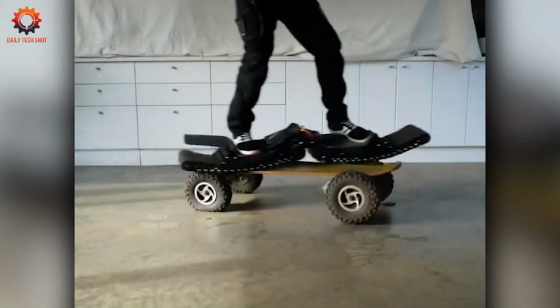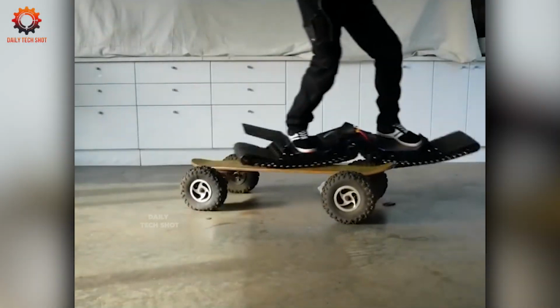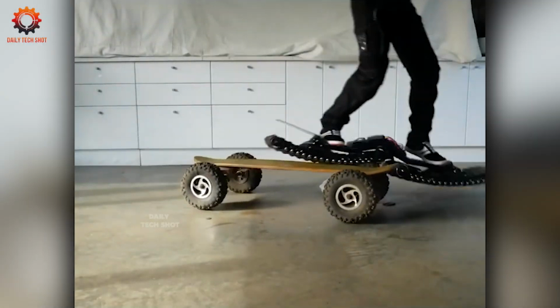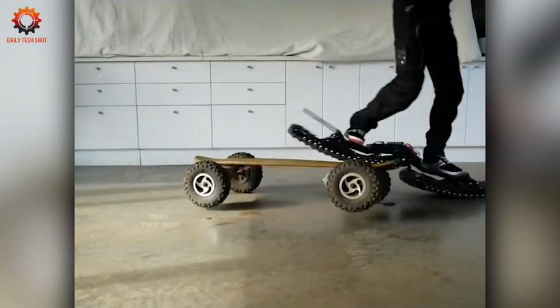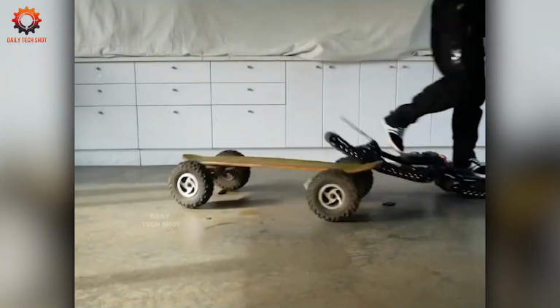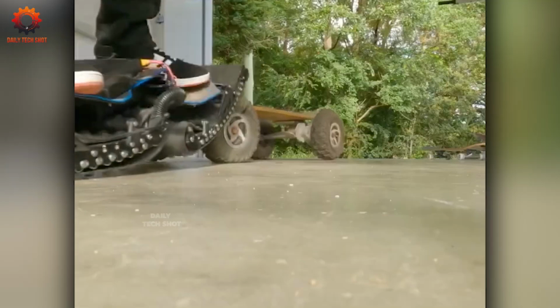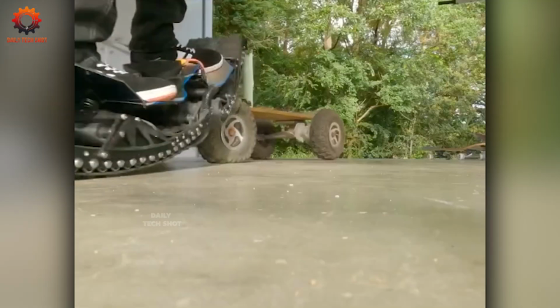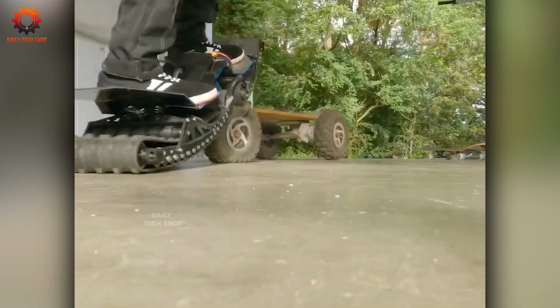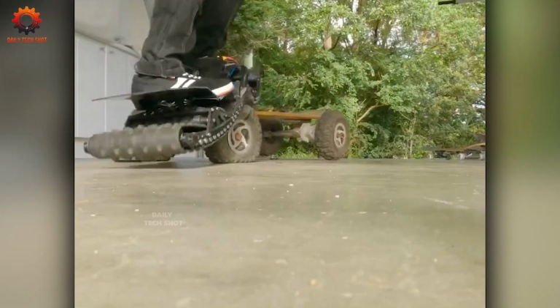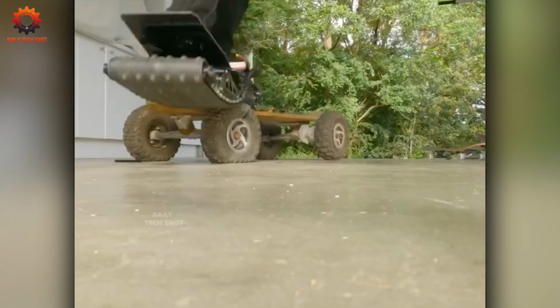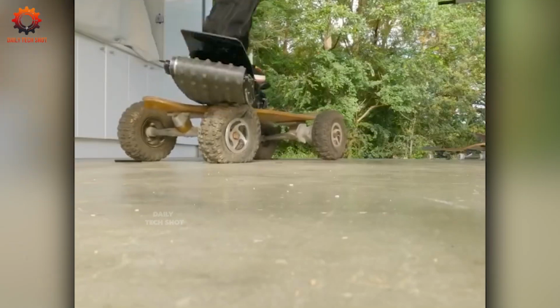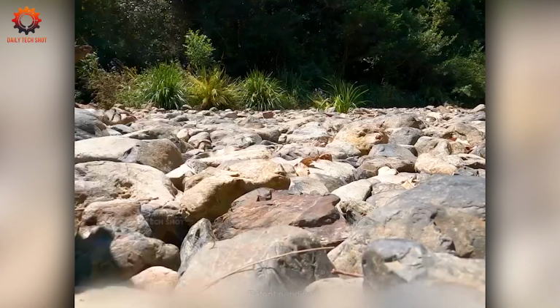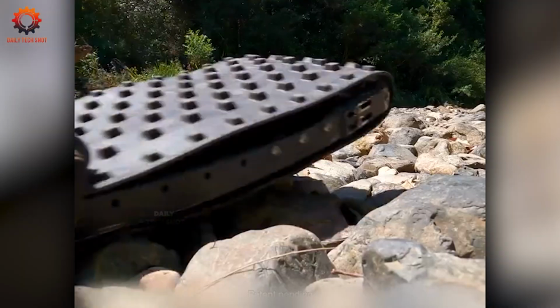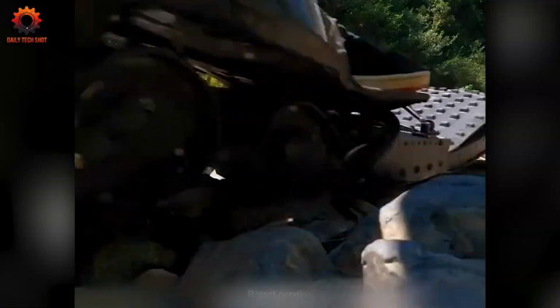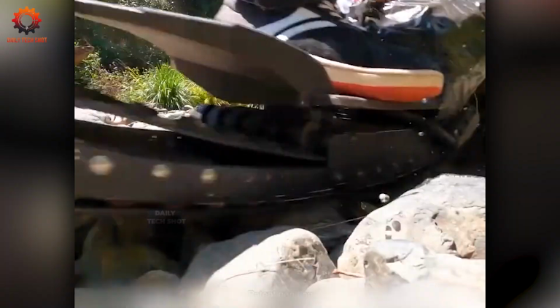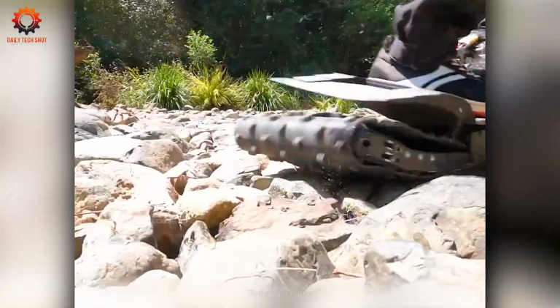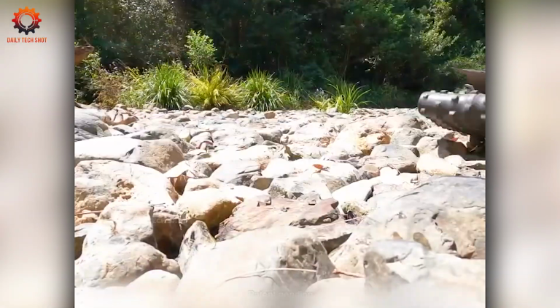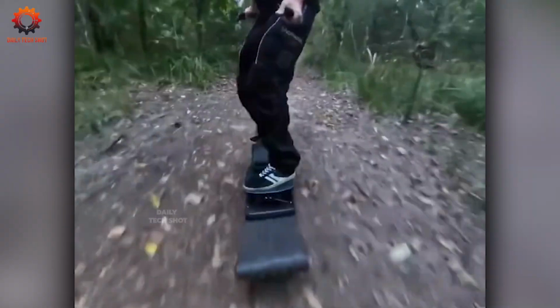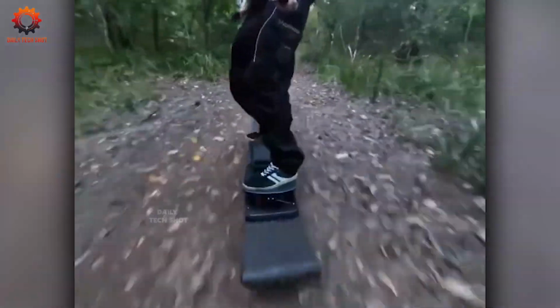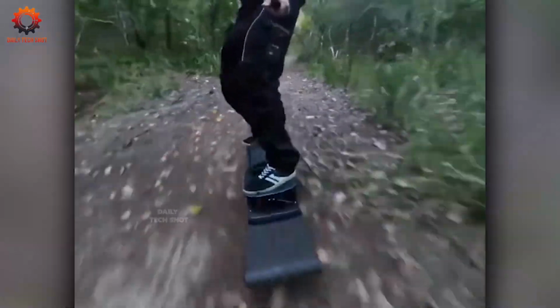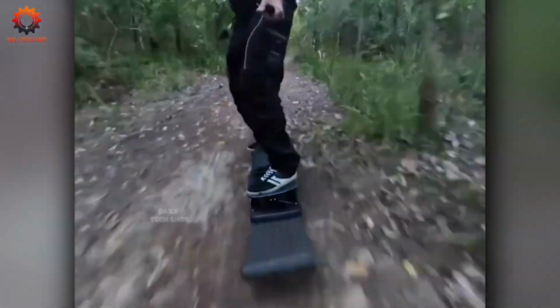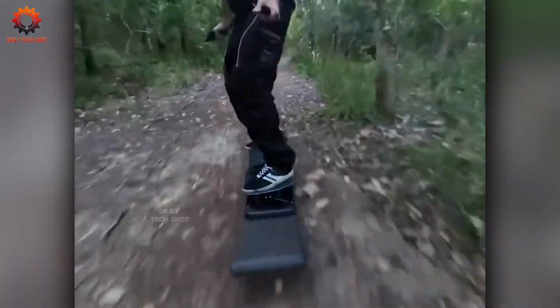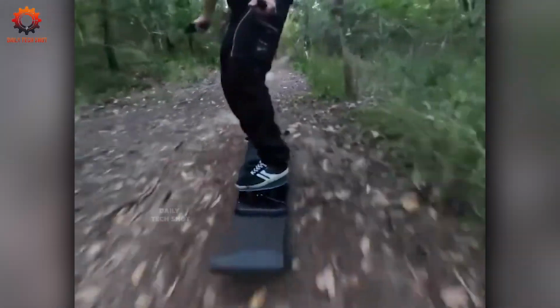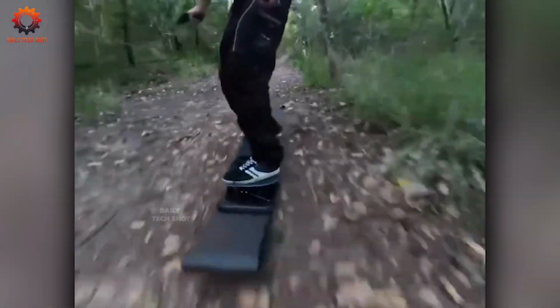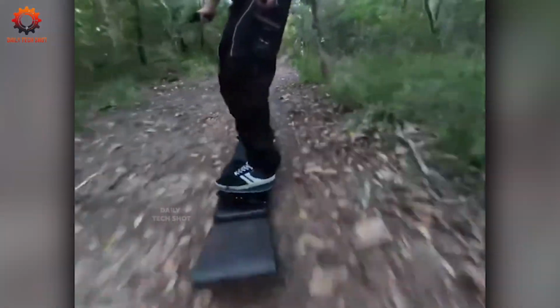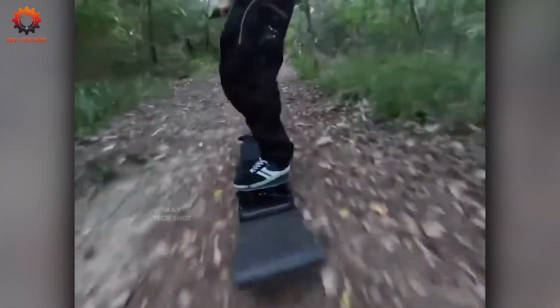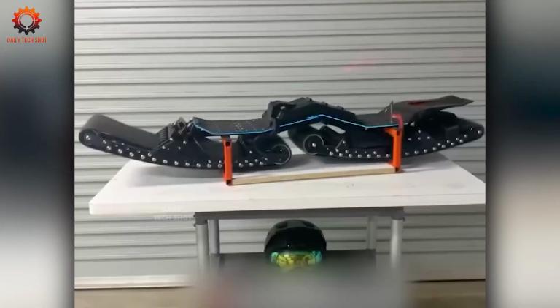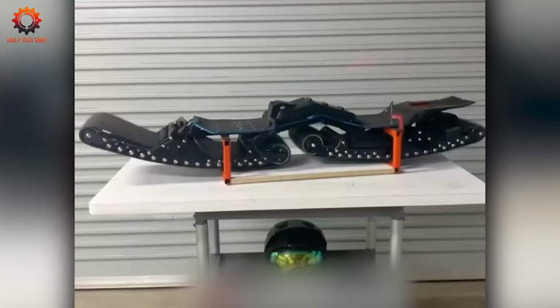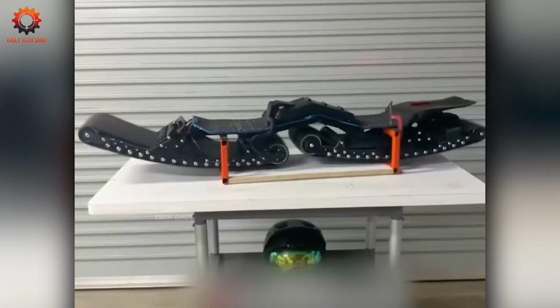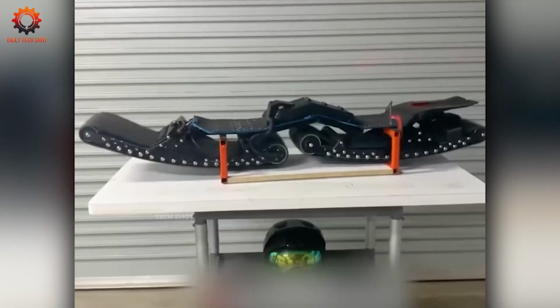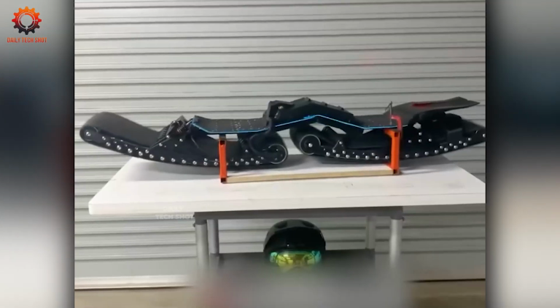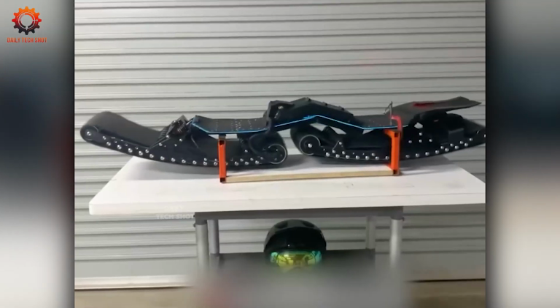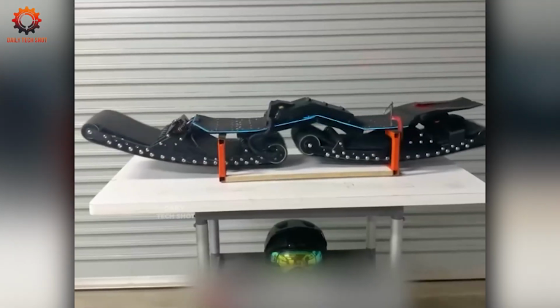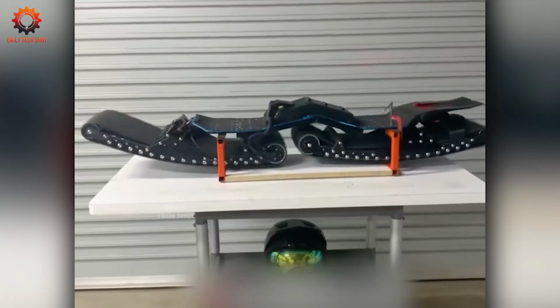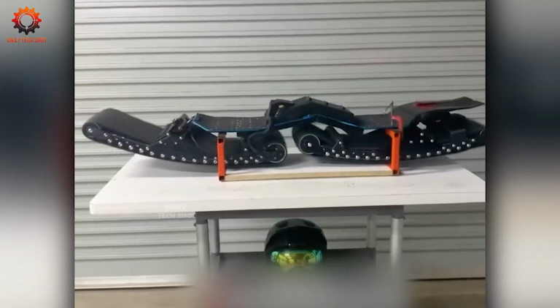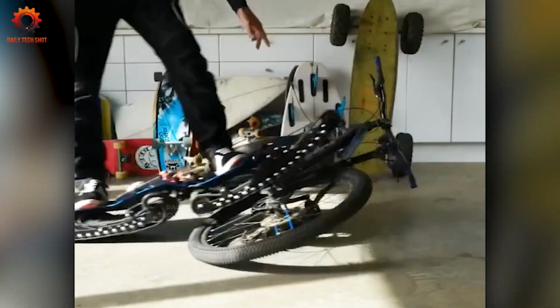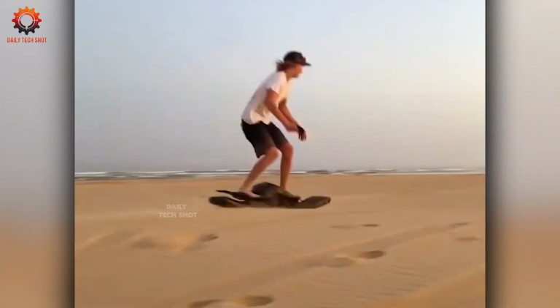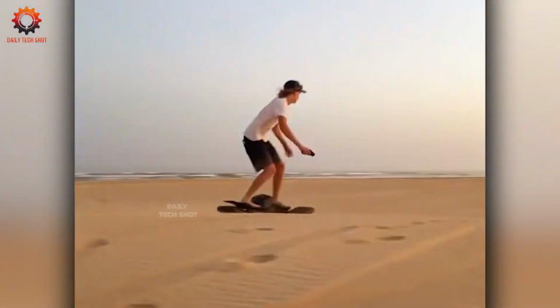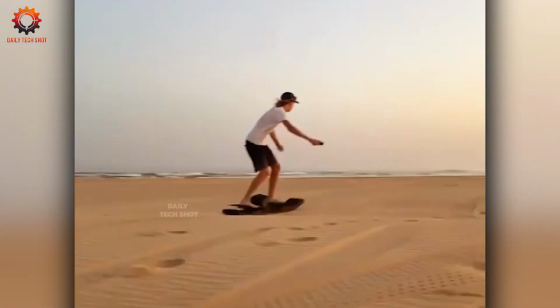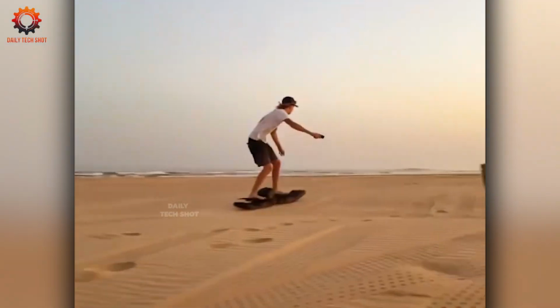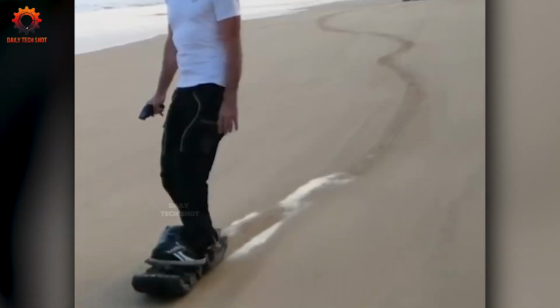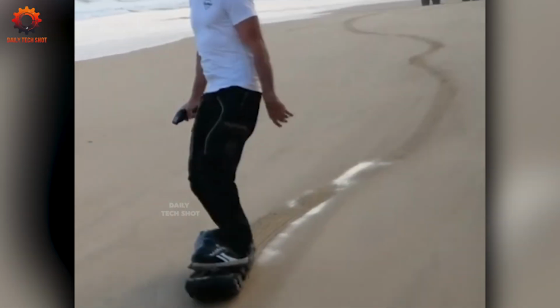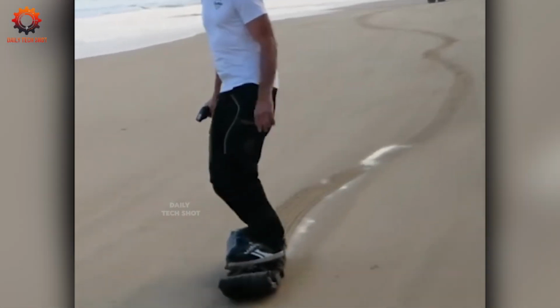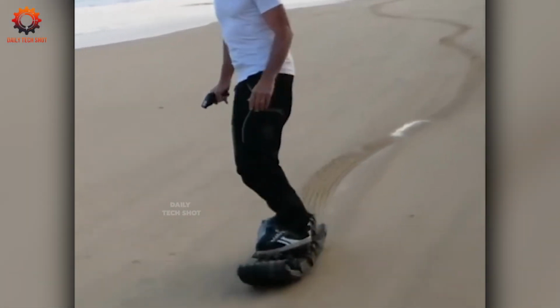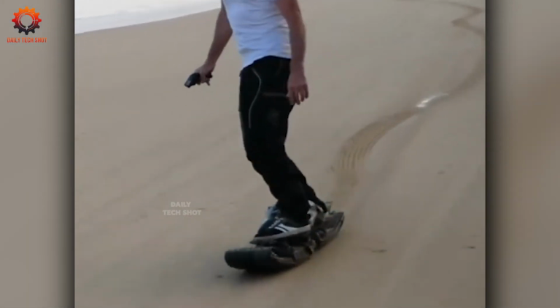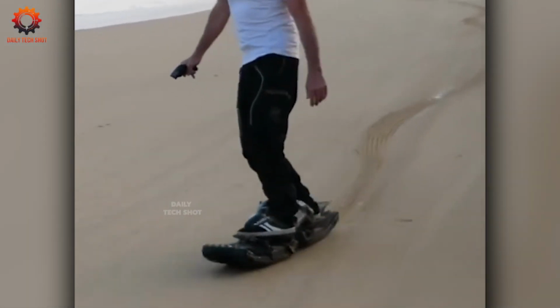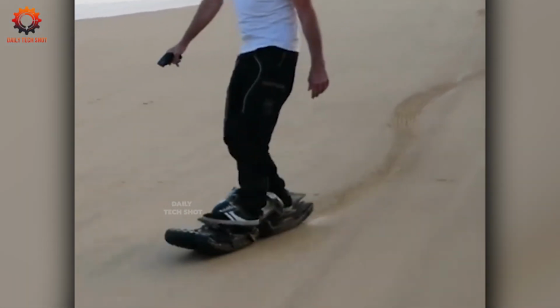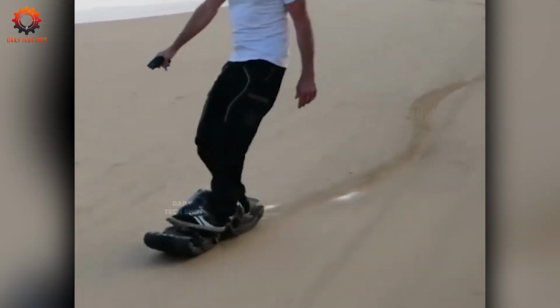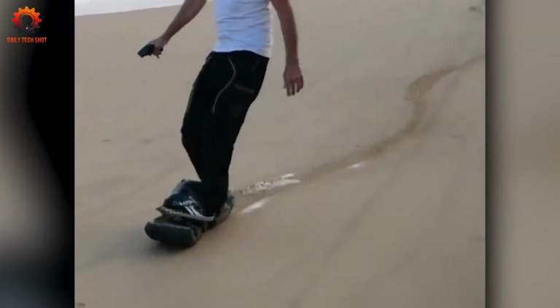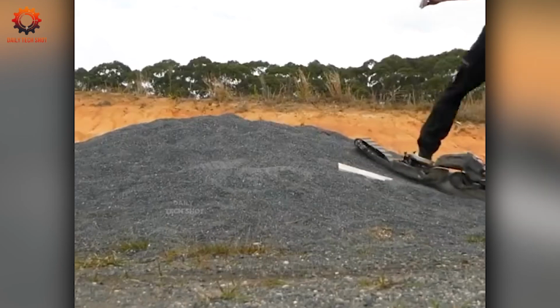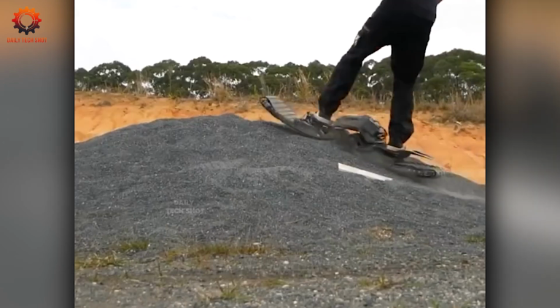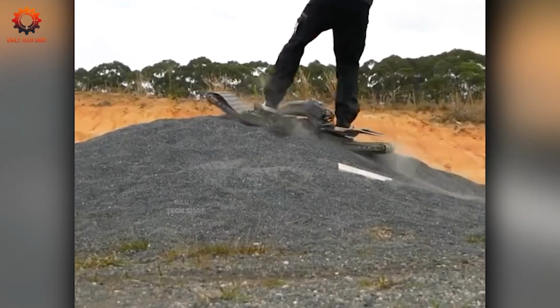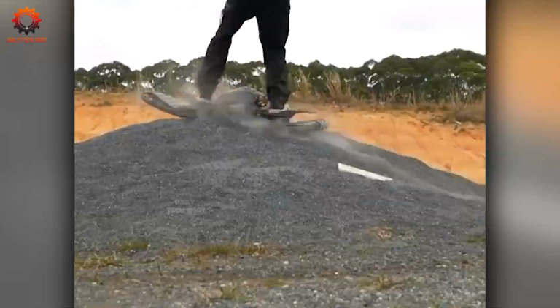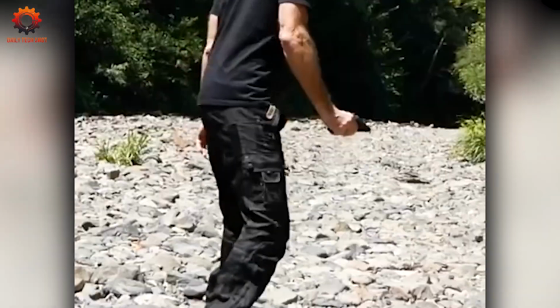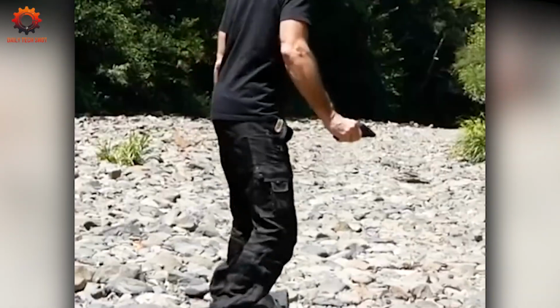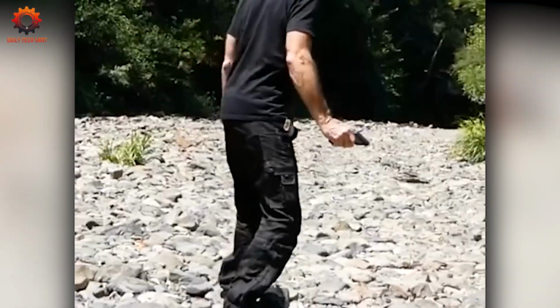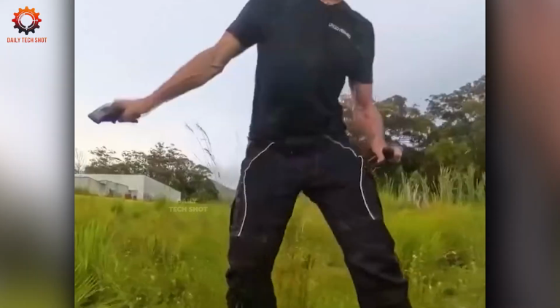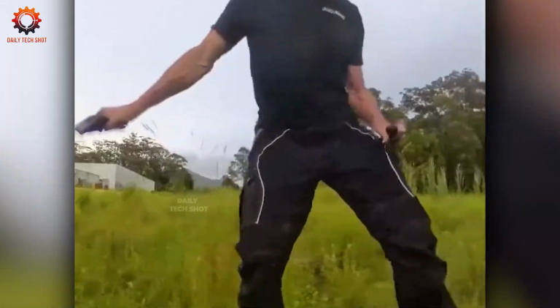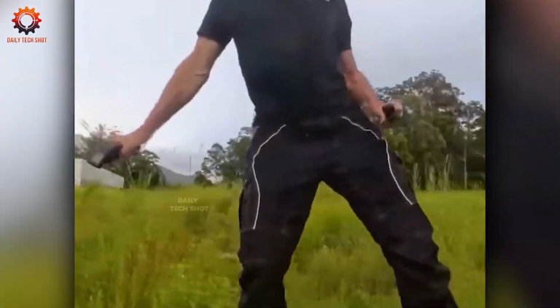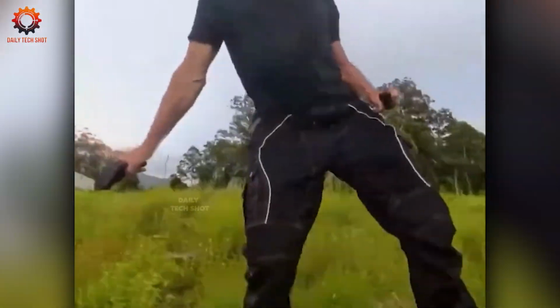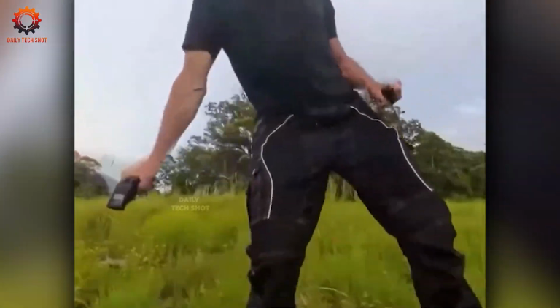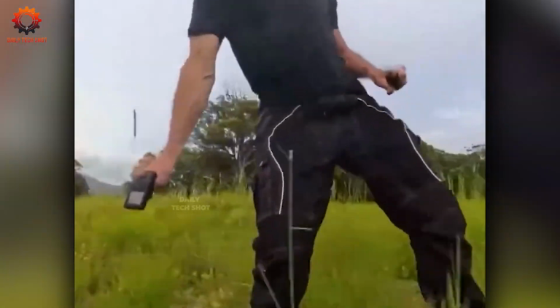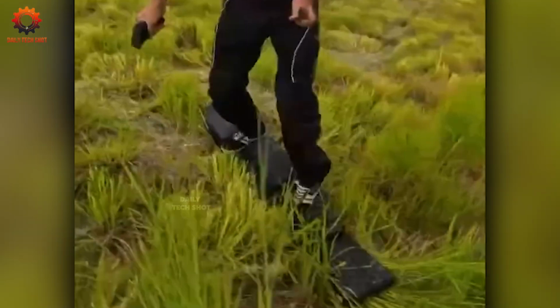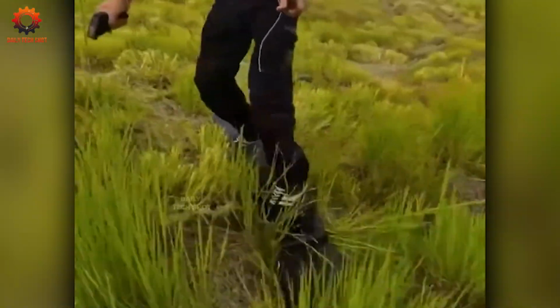It may look like a skateboard, but it's actually a high-tech ride built for all terrain — sand, gravel, pavement, and maybe even your imagination.